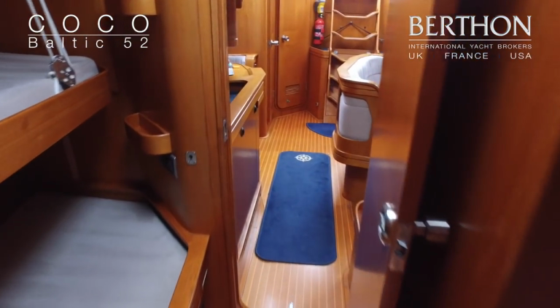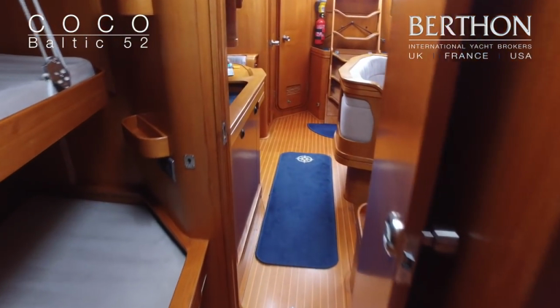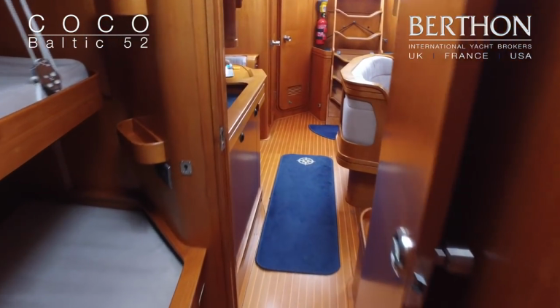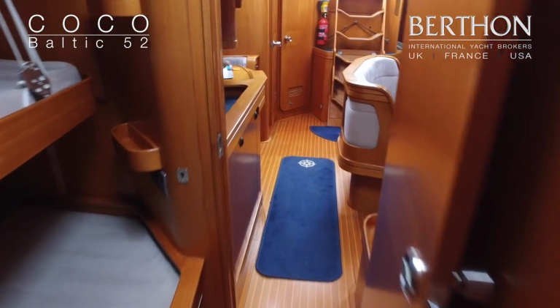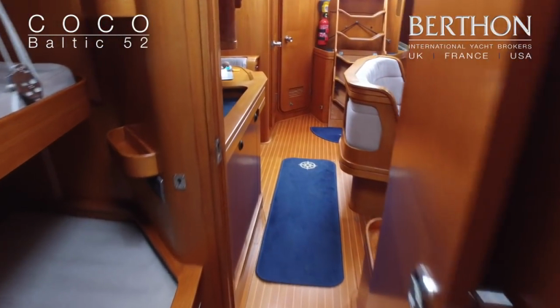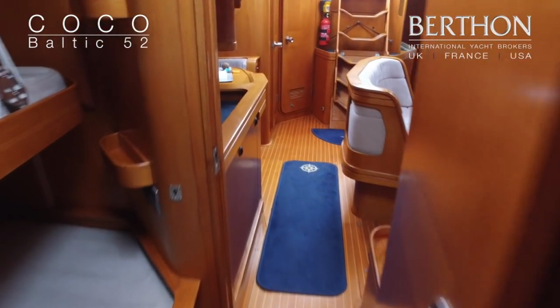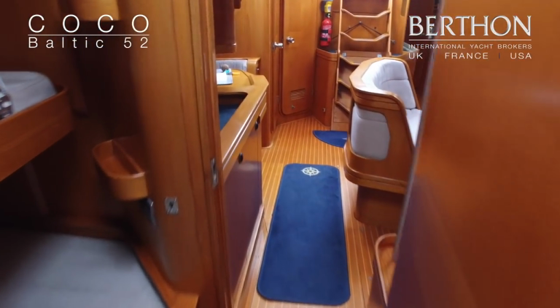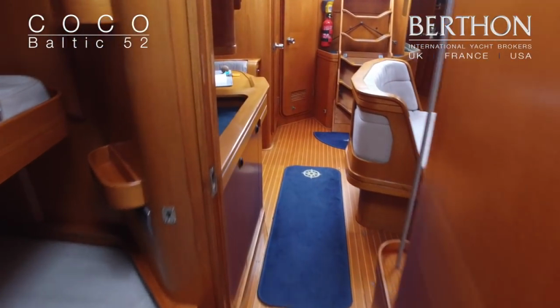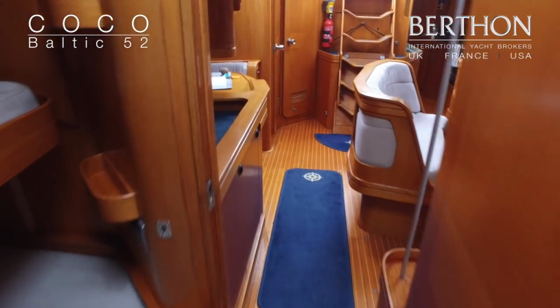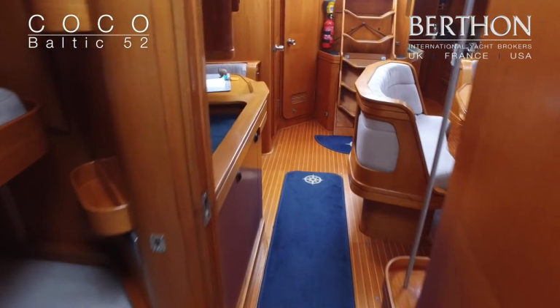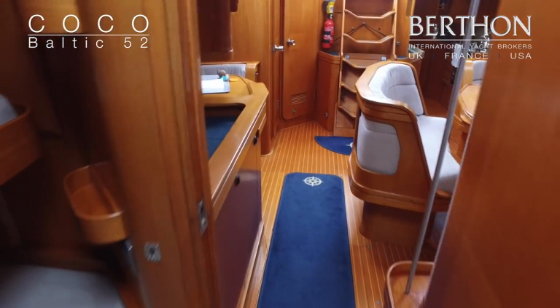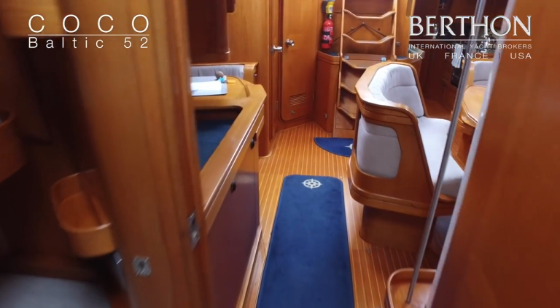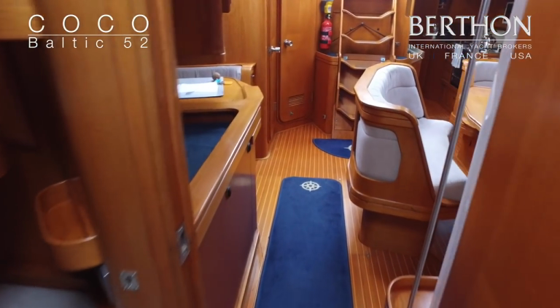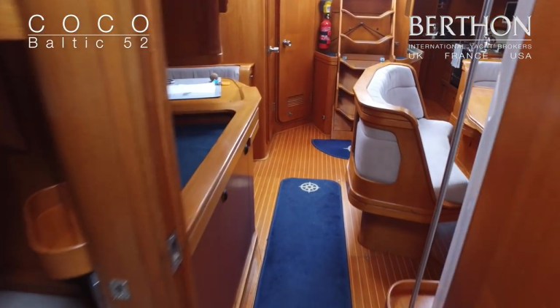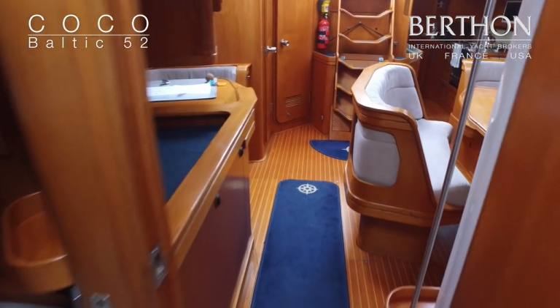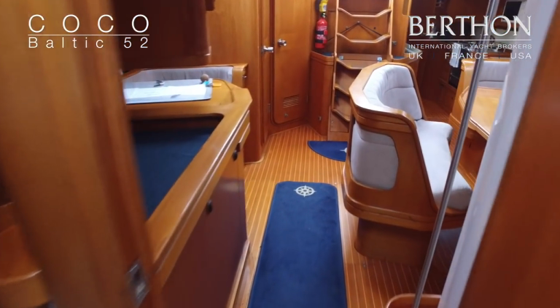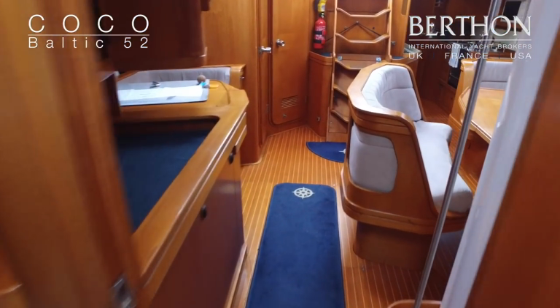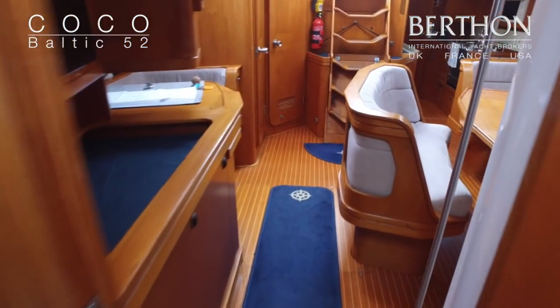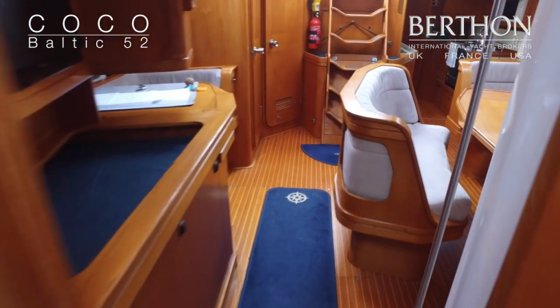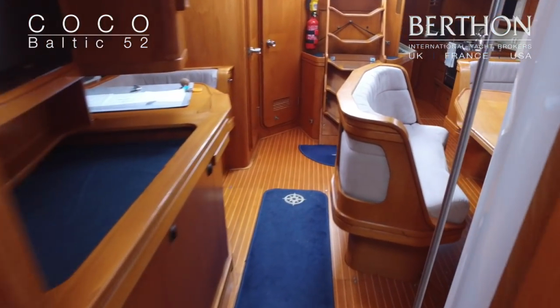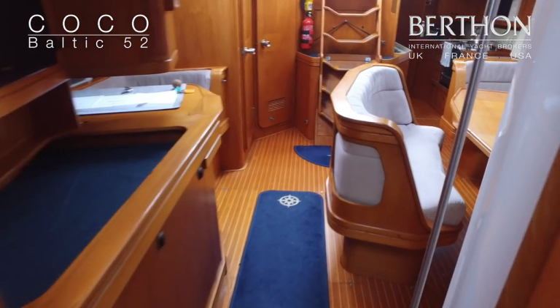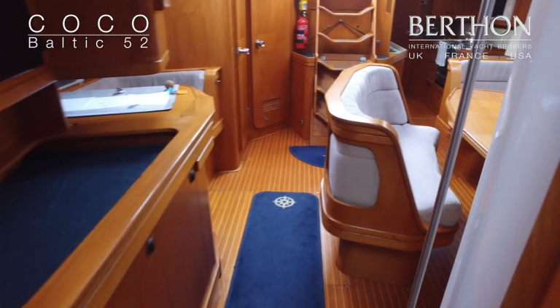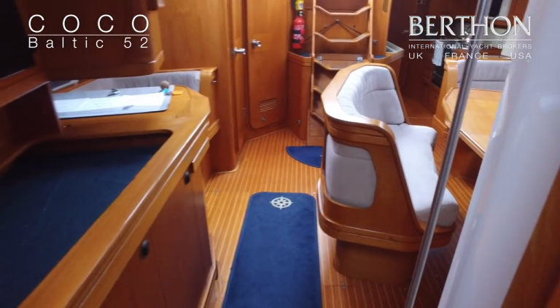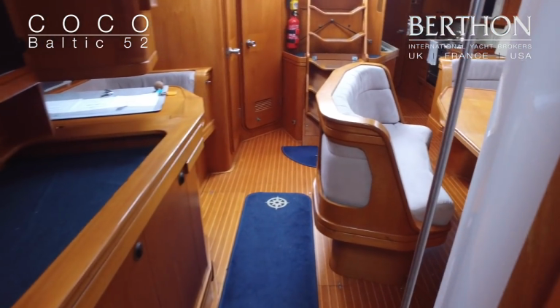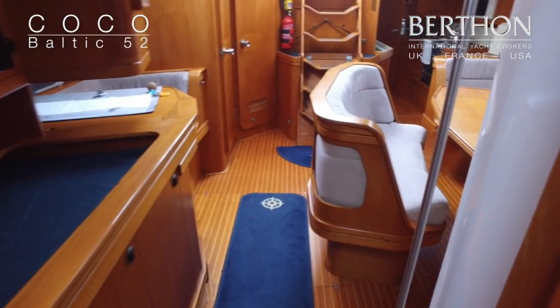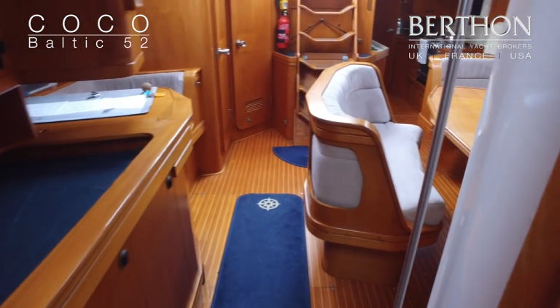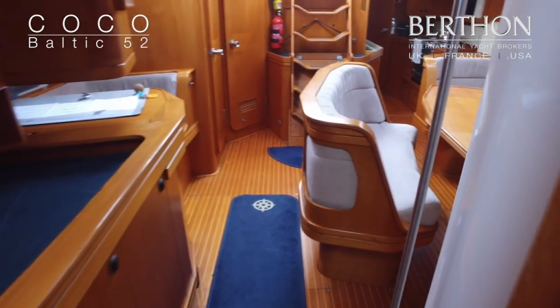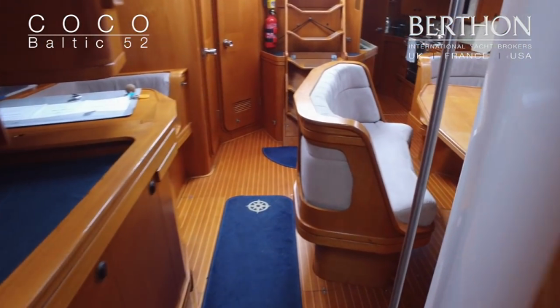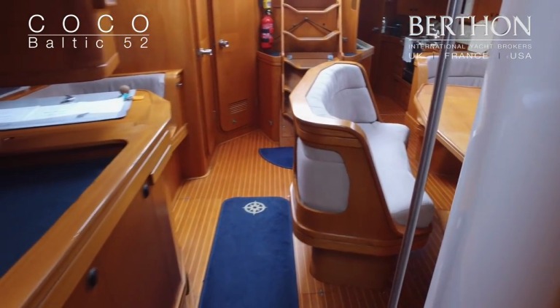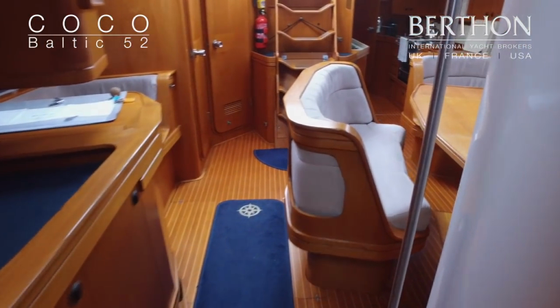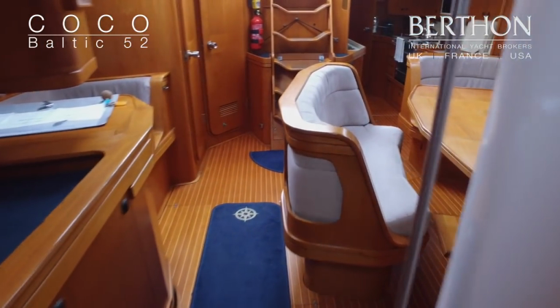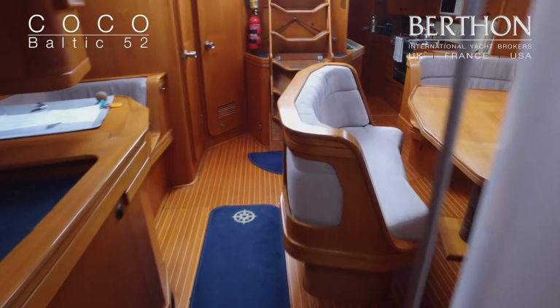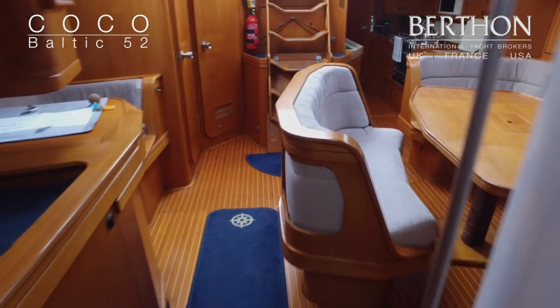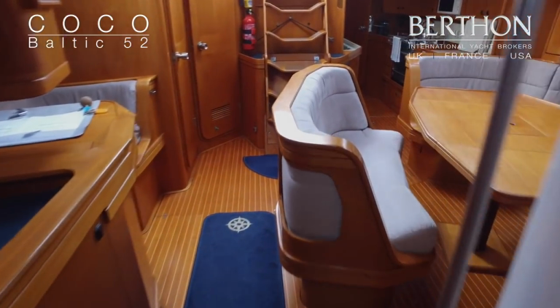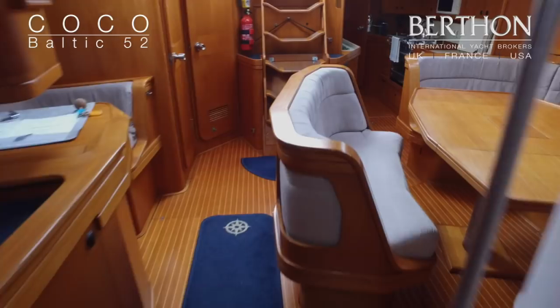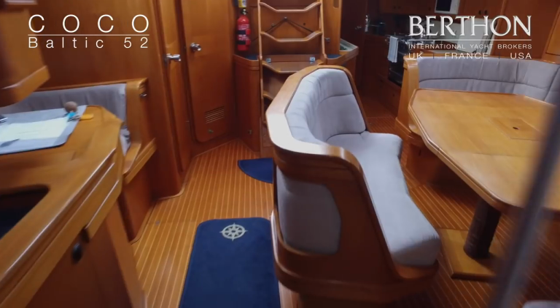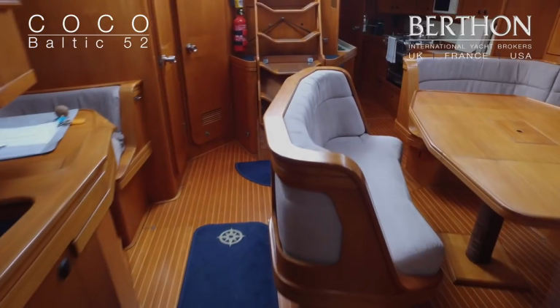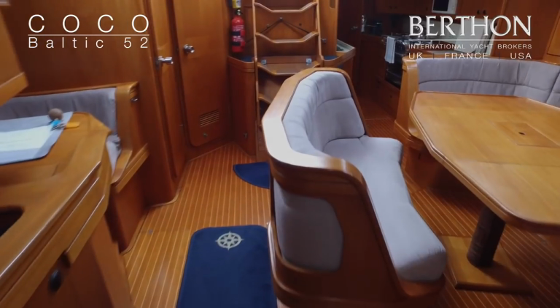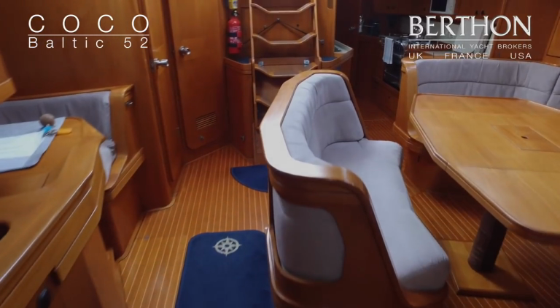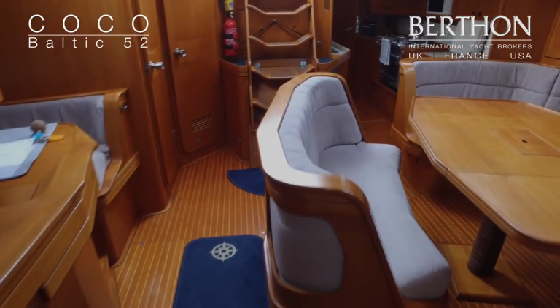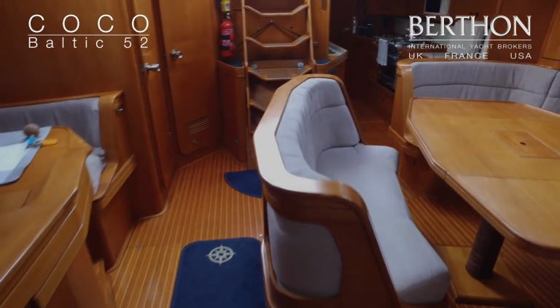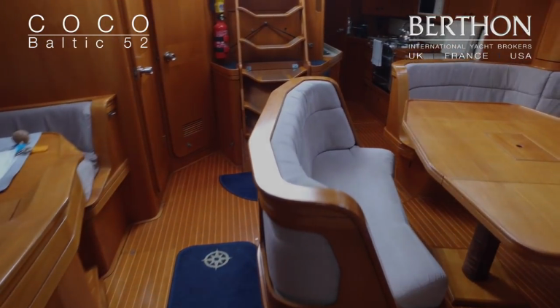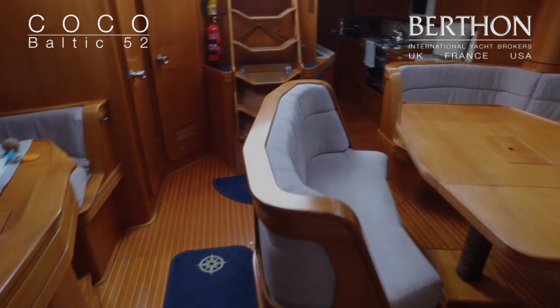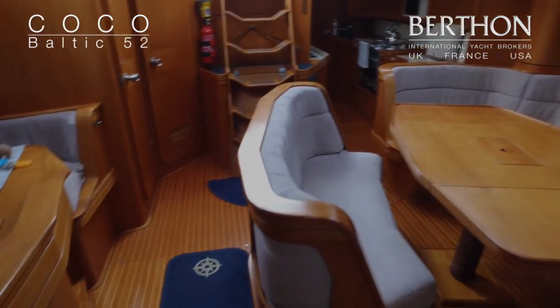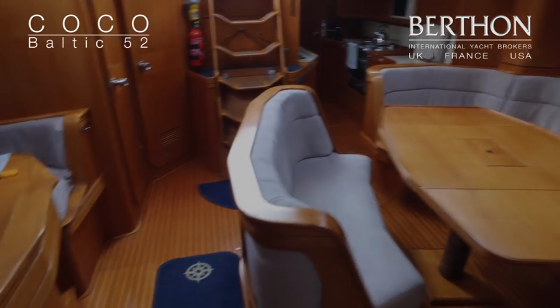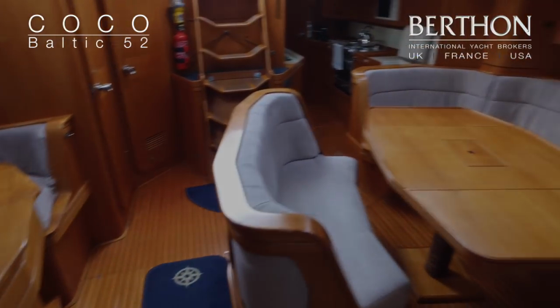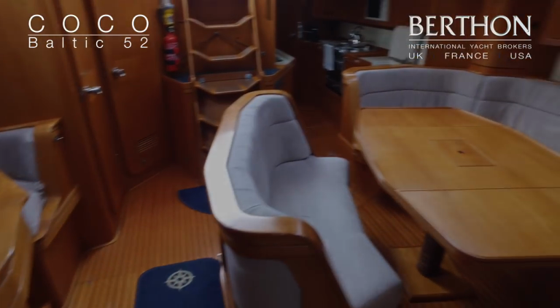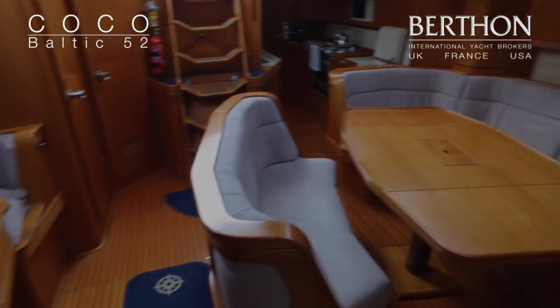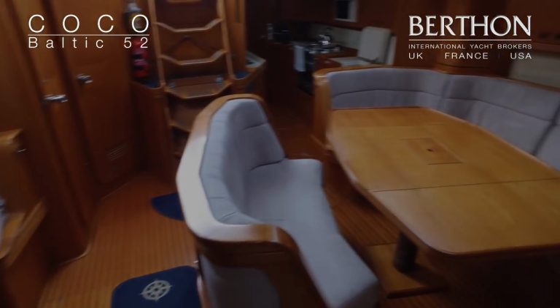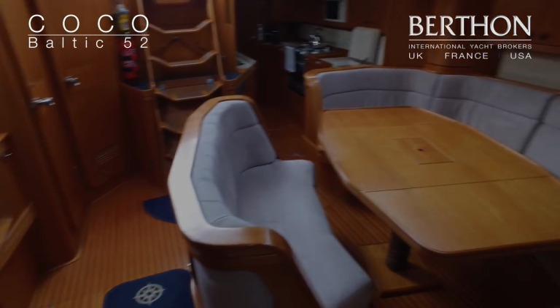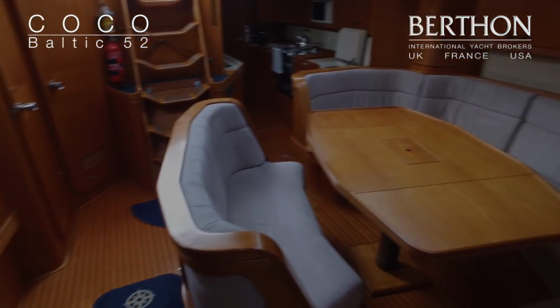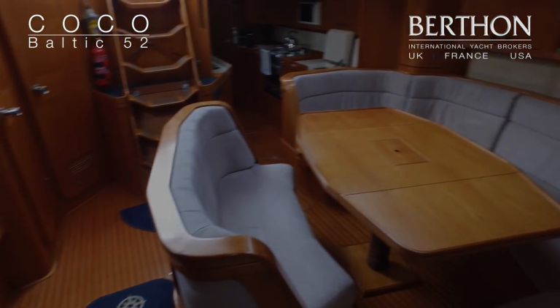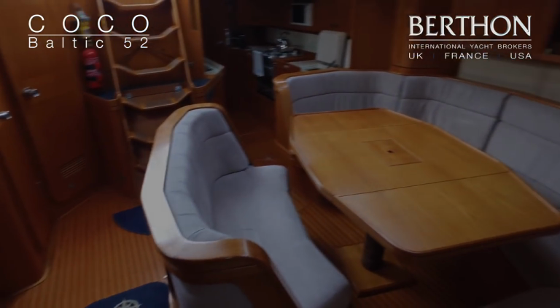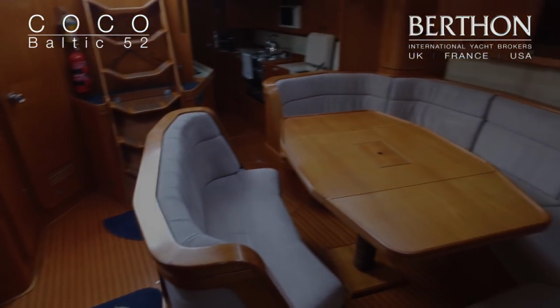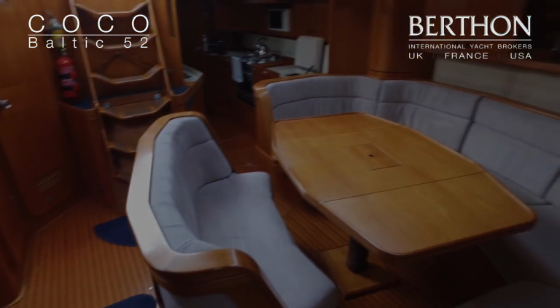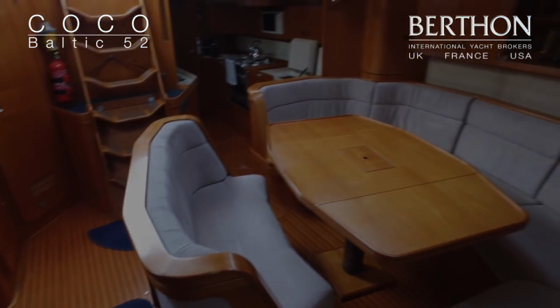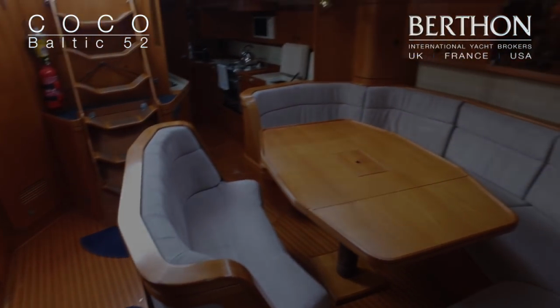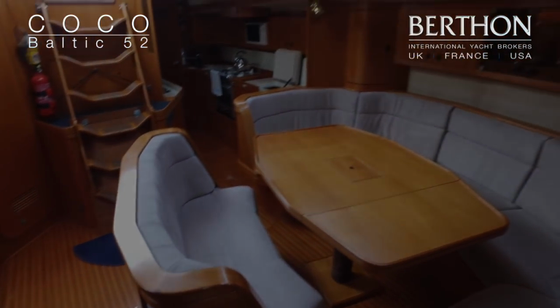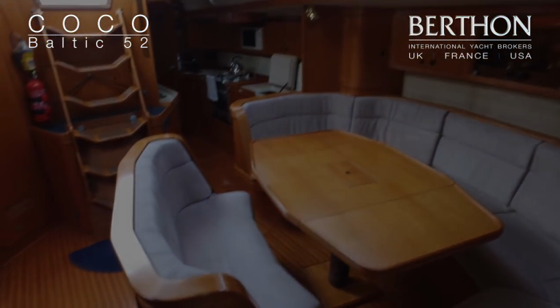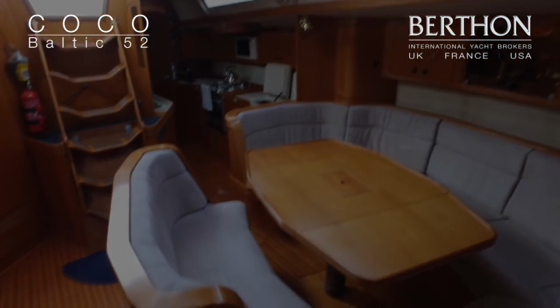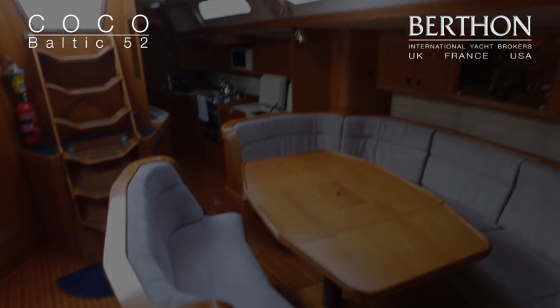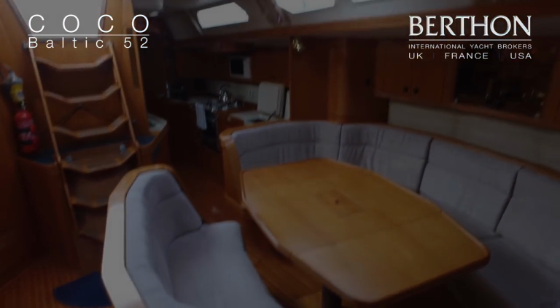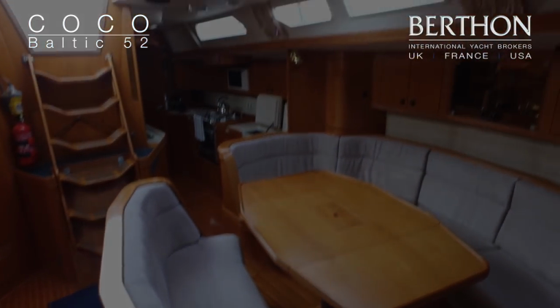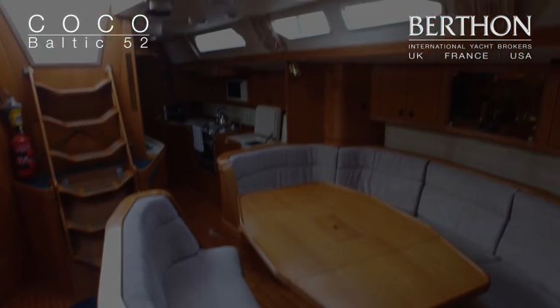So we head back to the saloon, and there we have it — the Baltic 52 Coco.